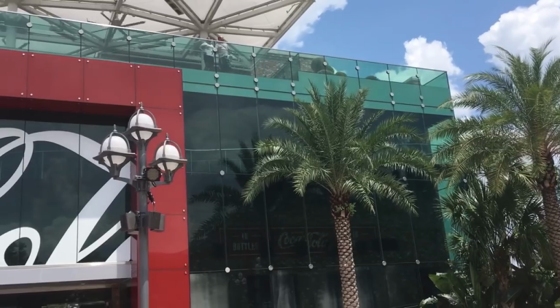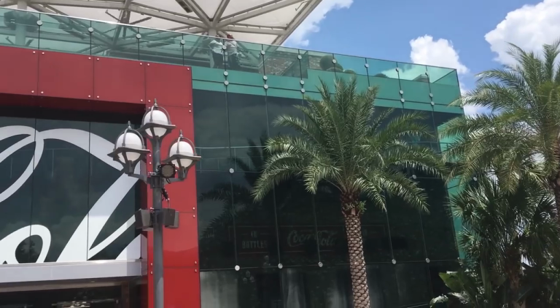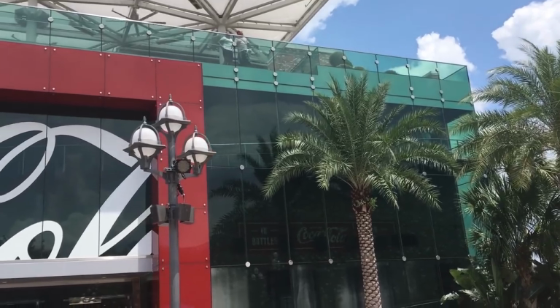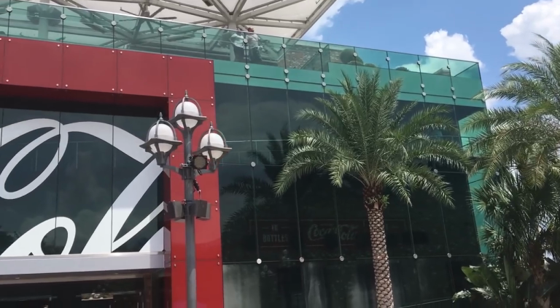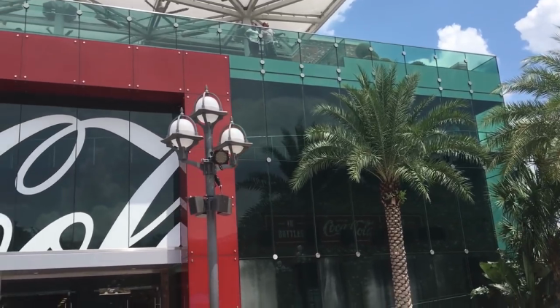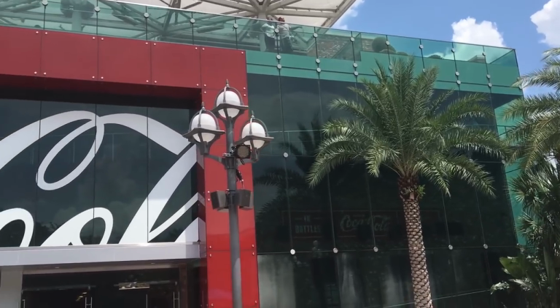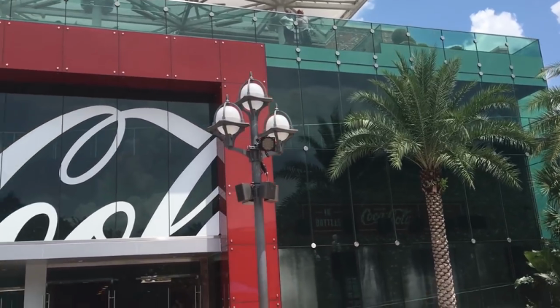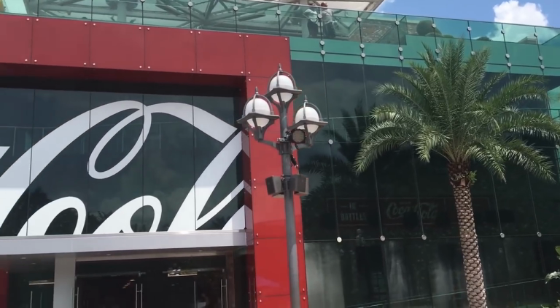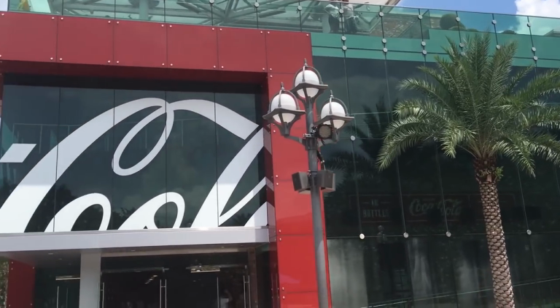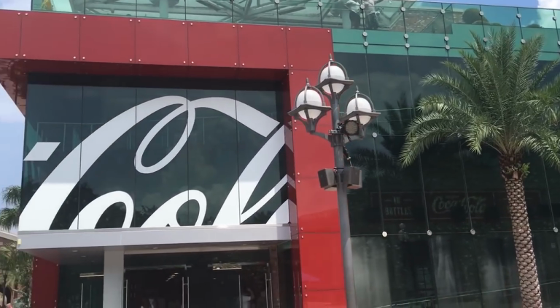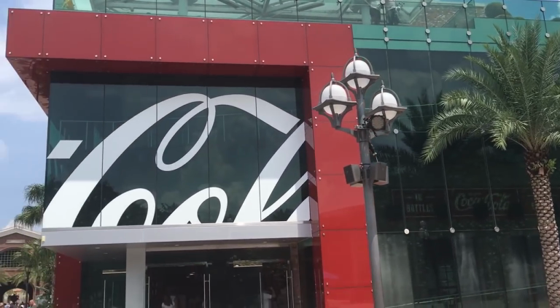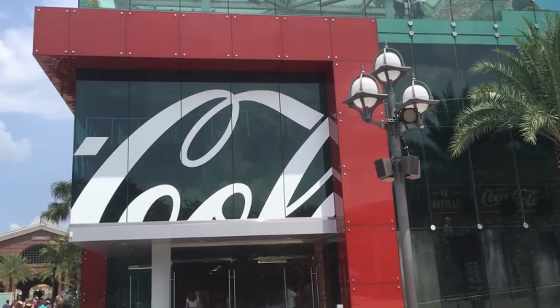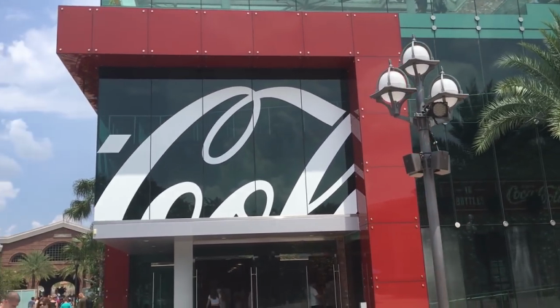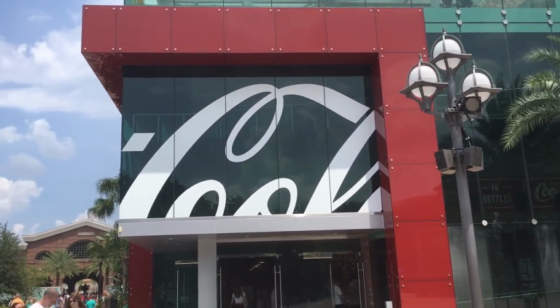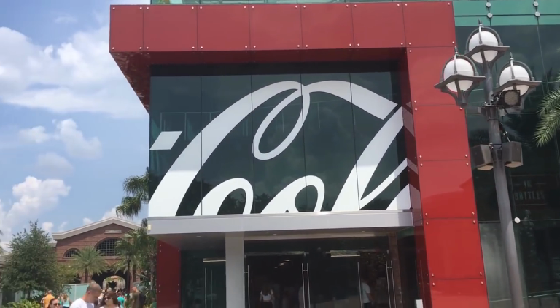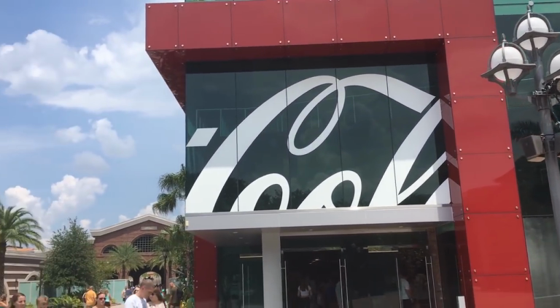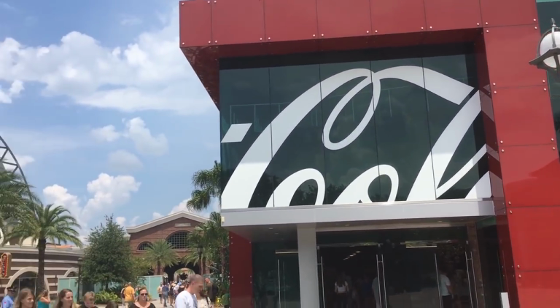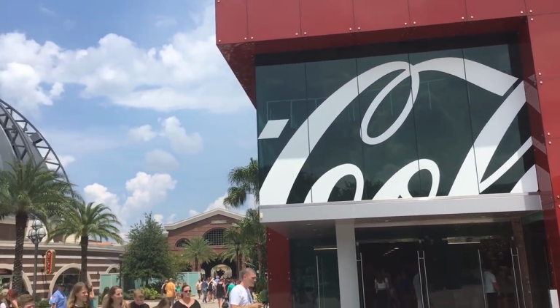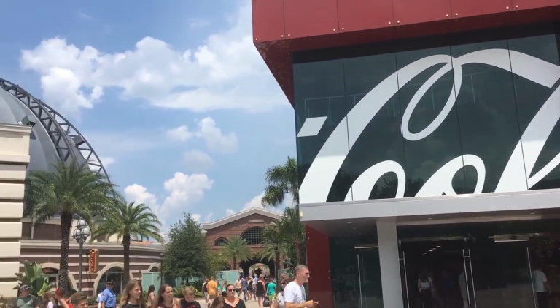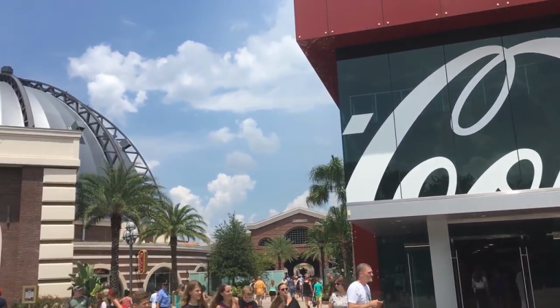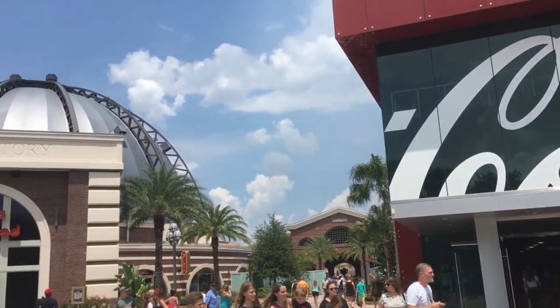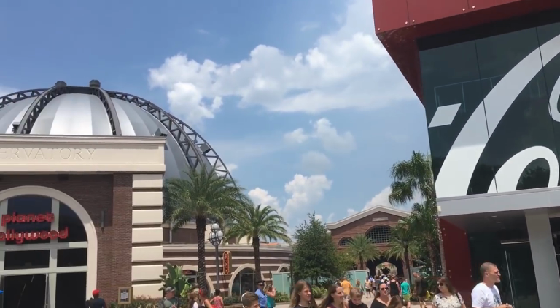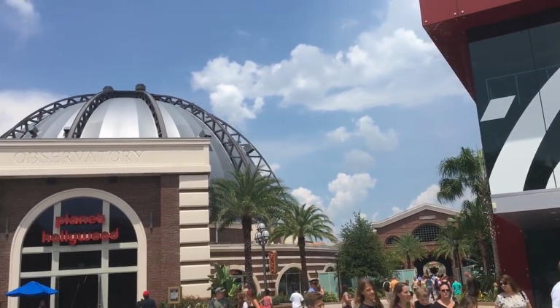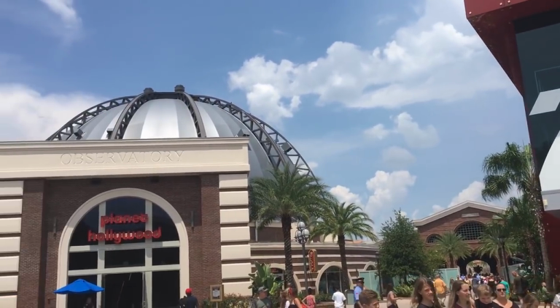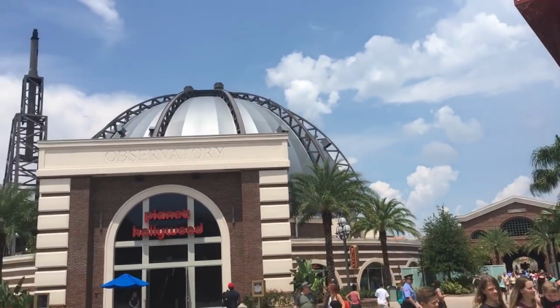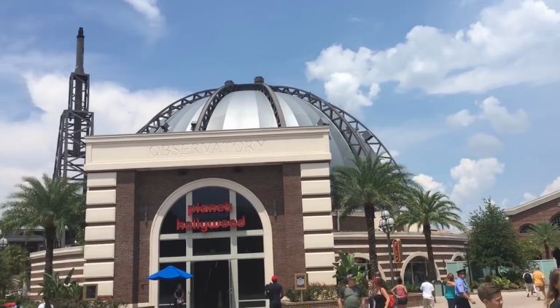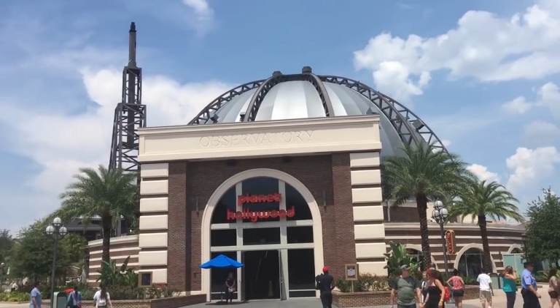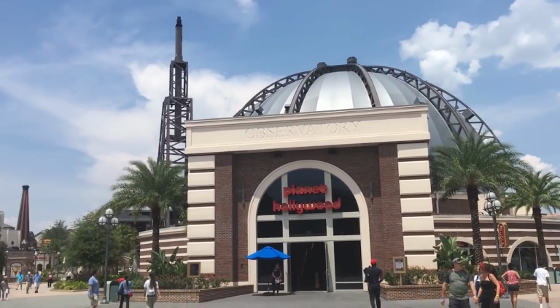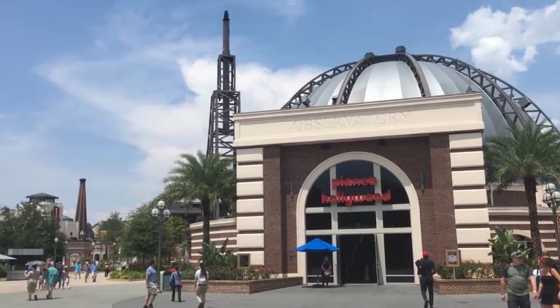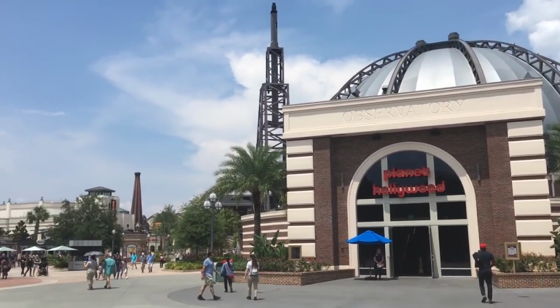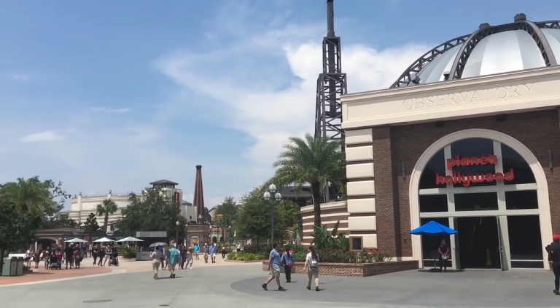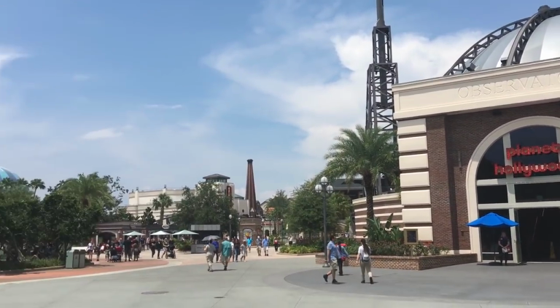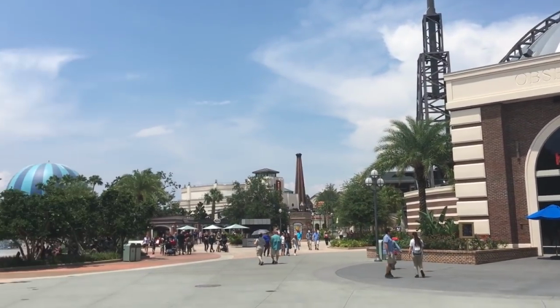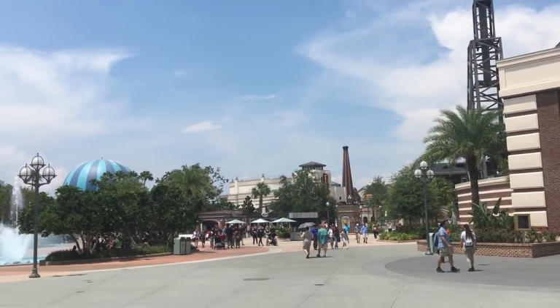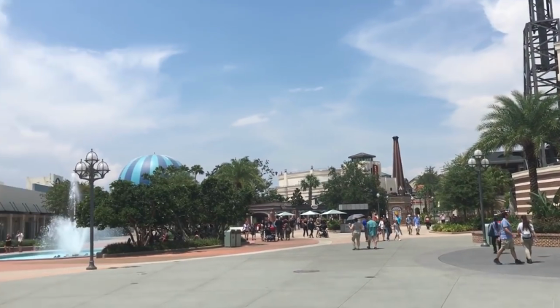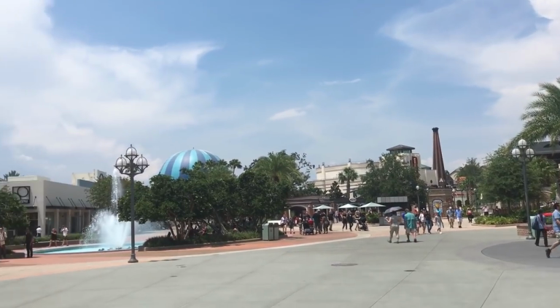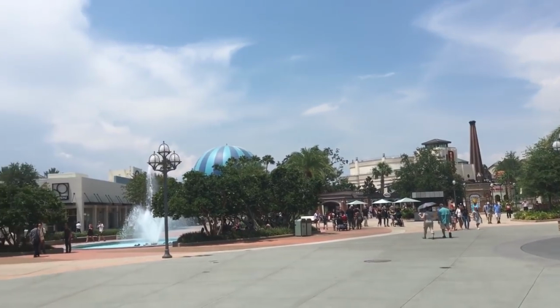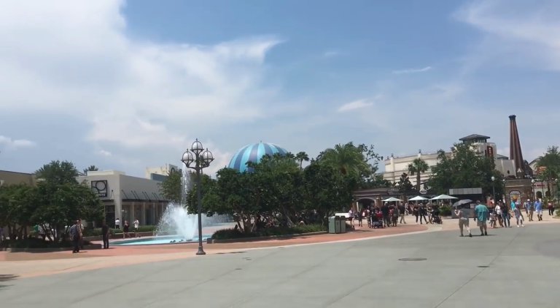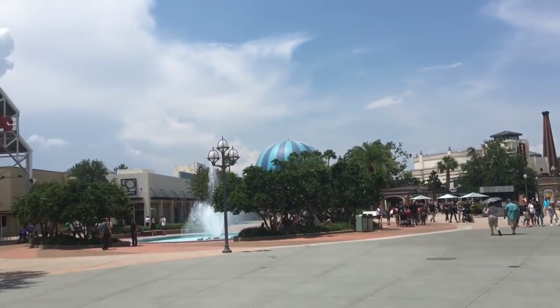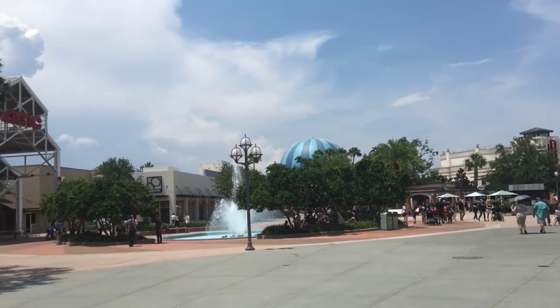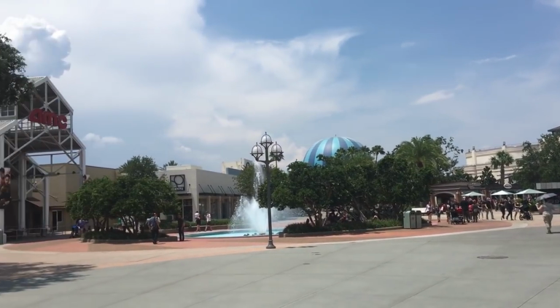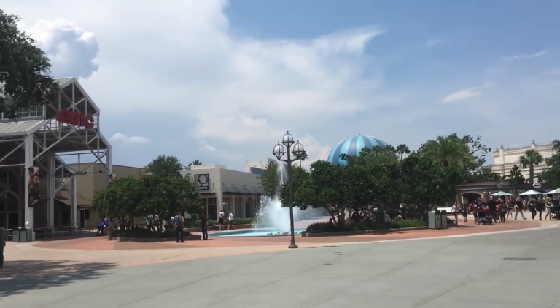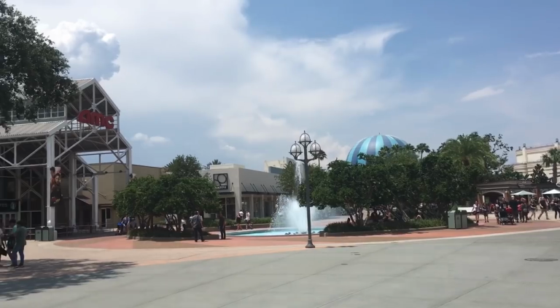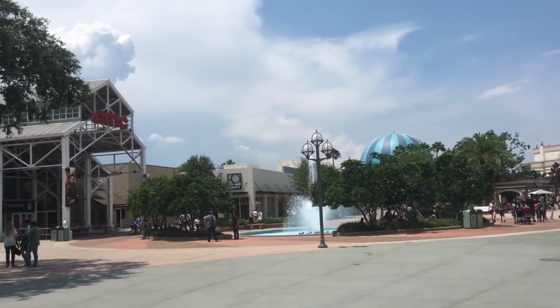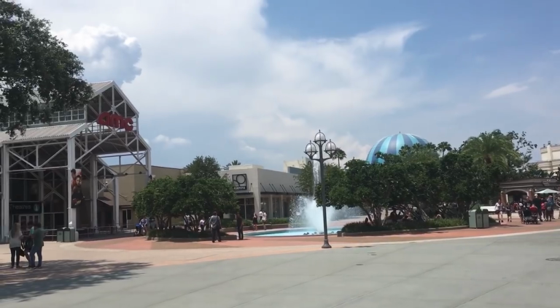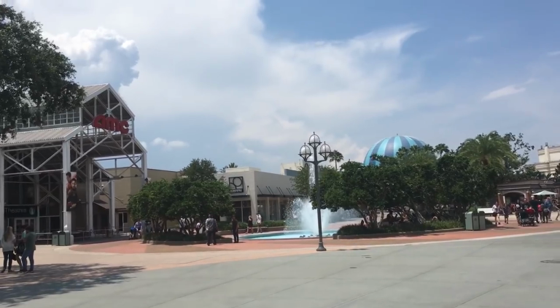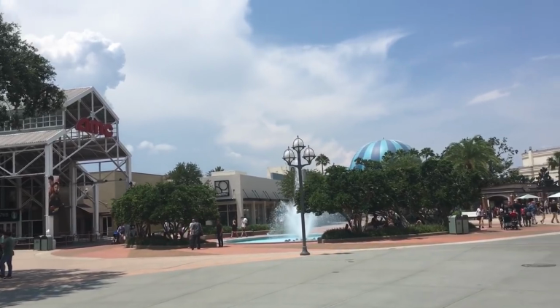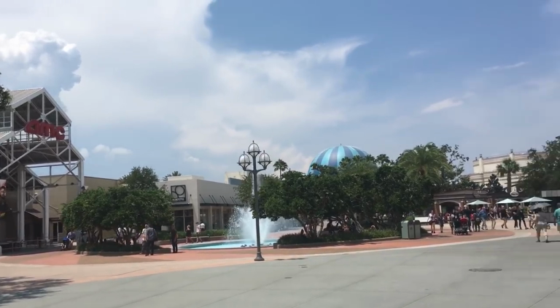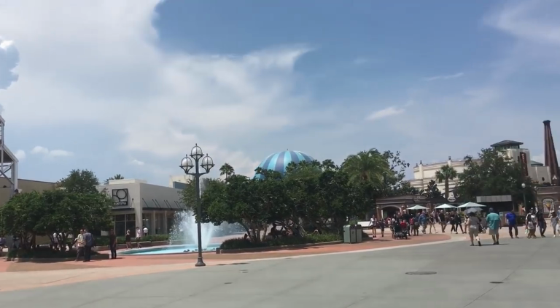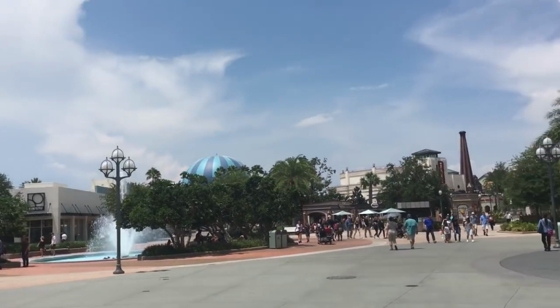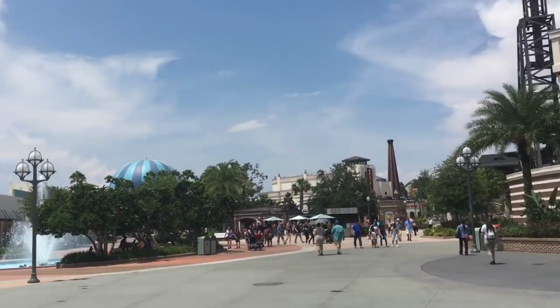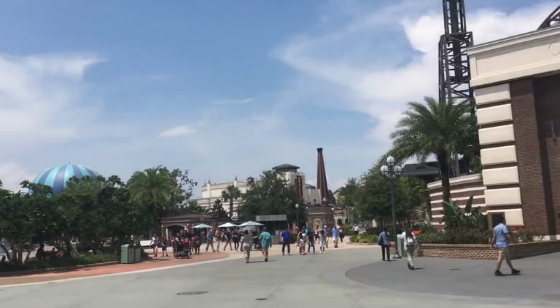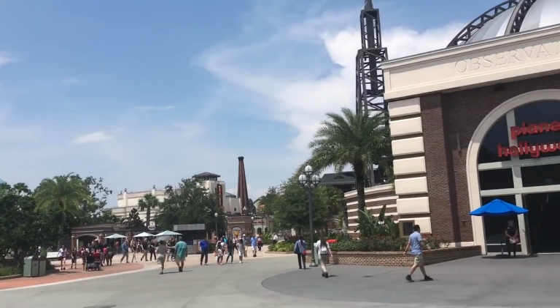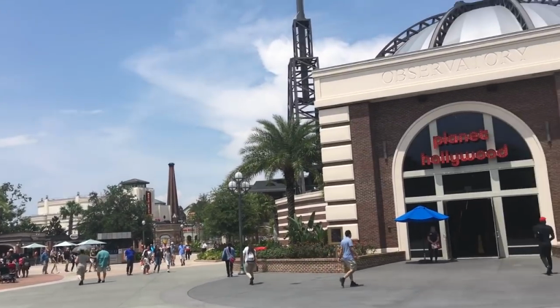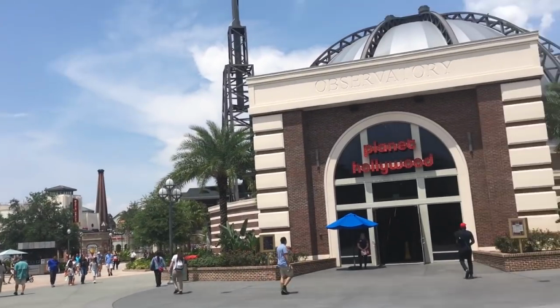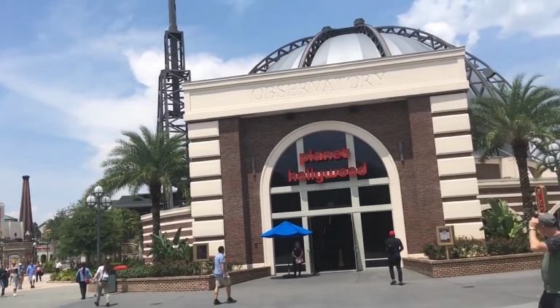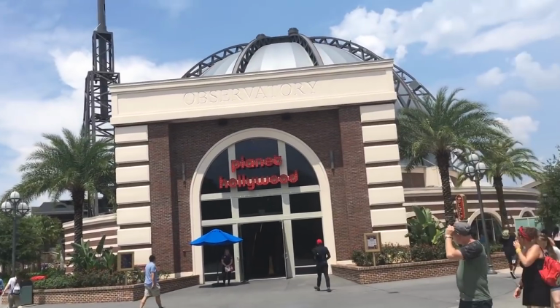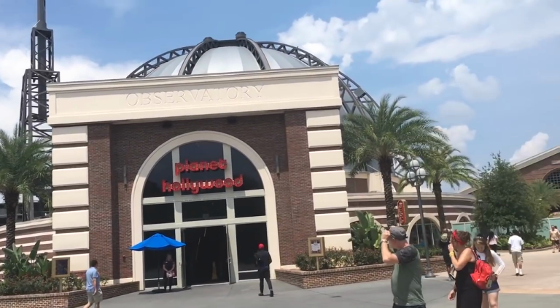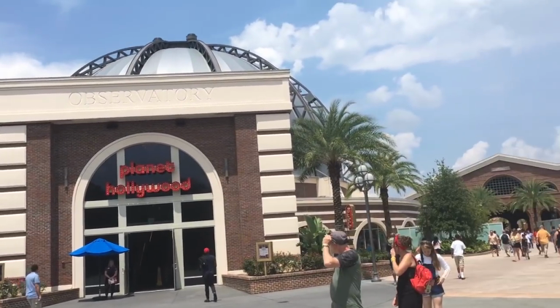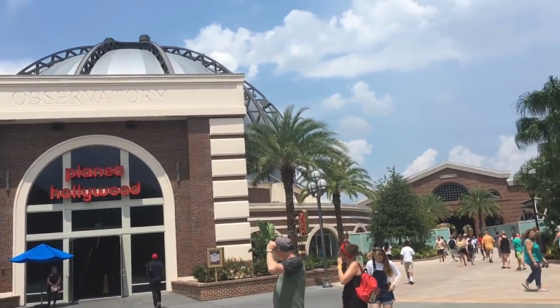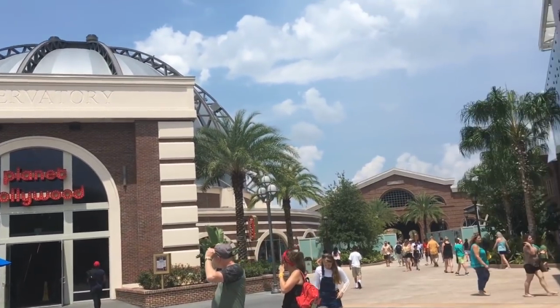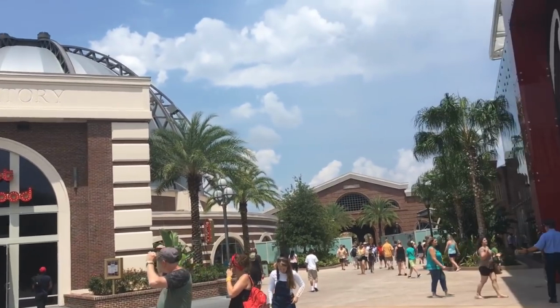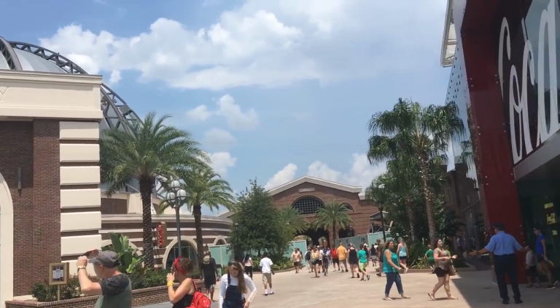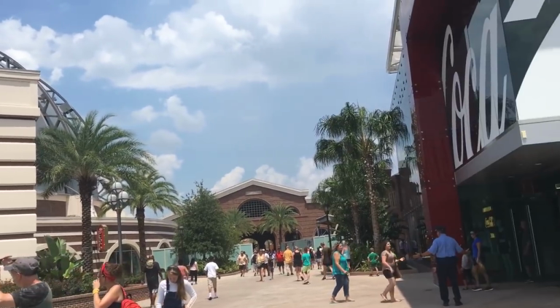Look at this. Beautiful, and hot out. It's like 100 degrees.